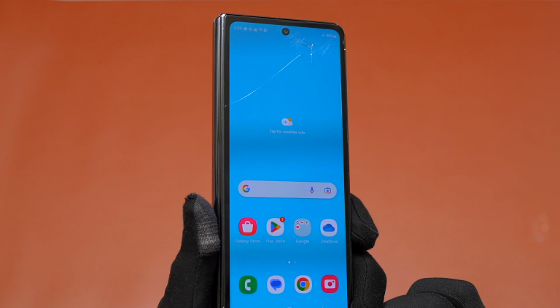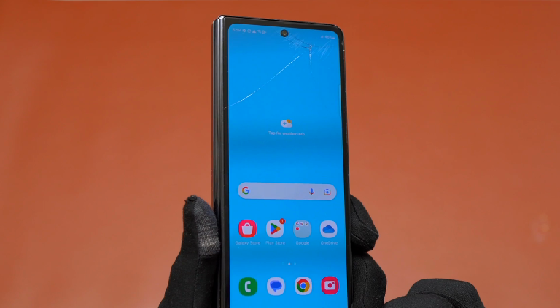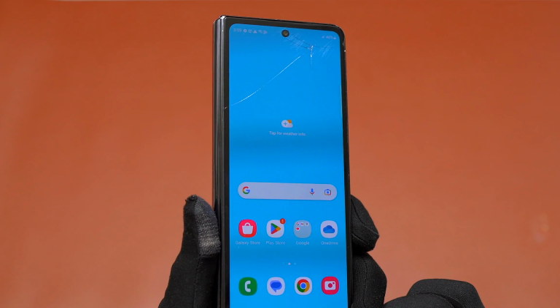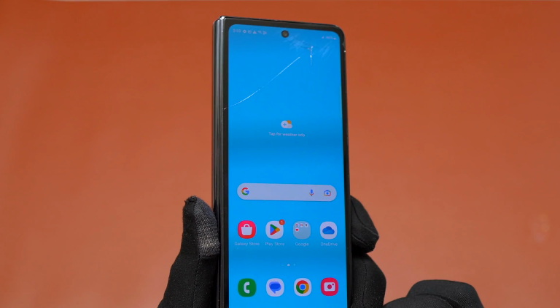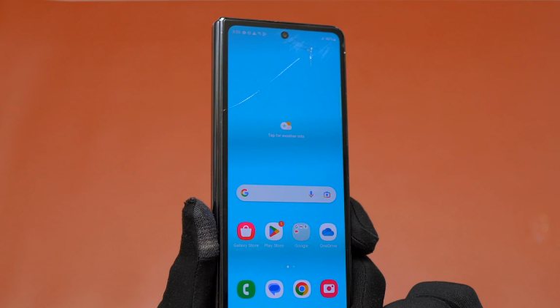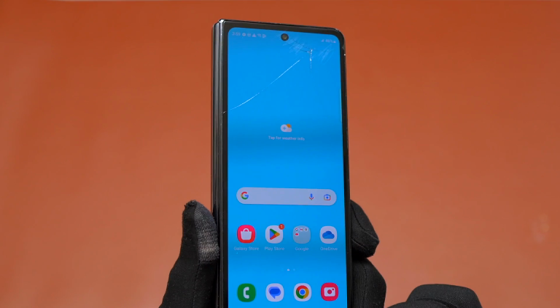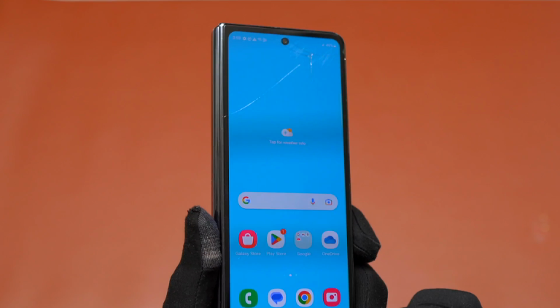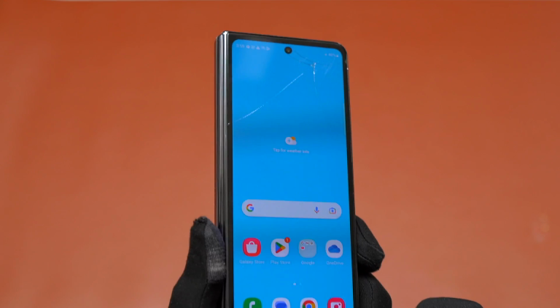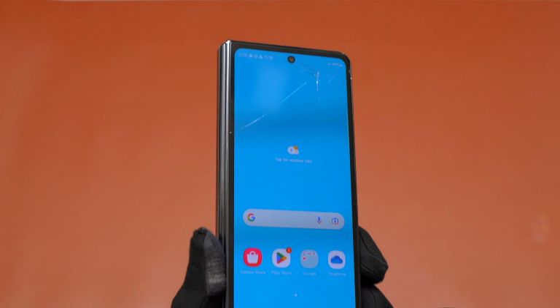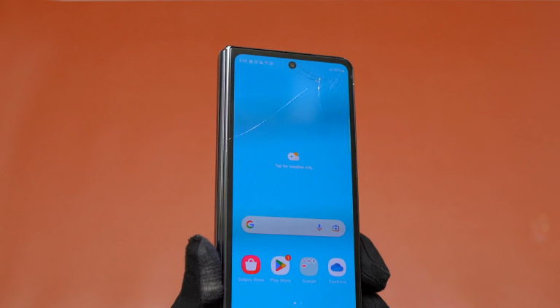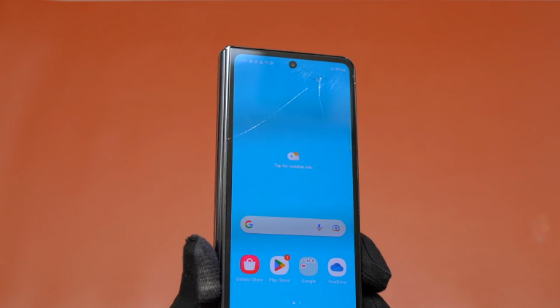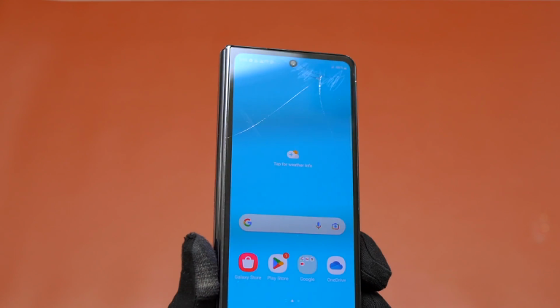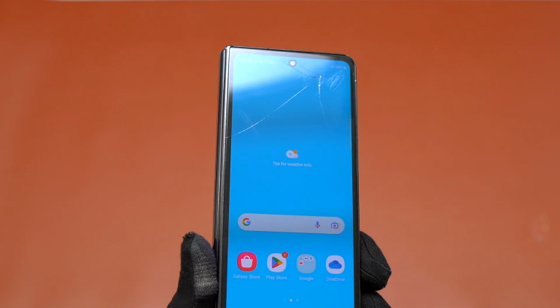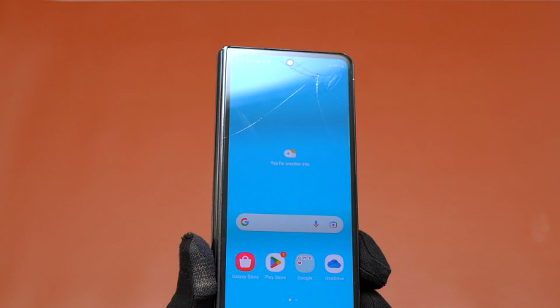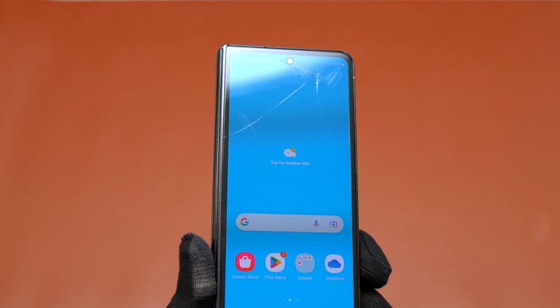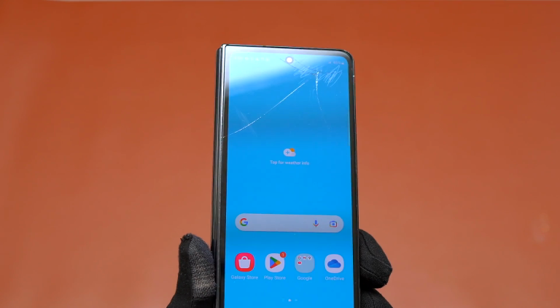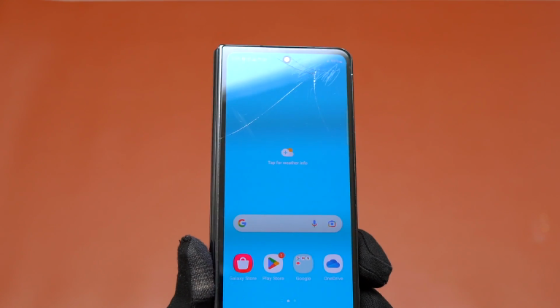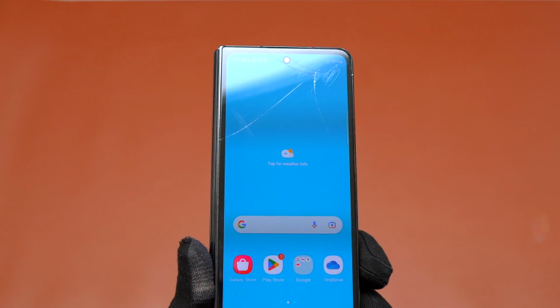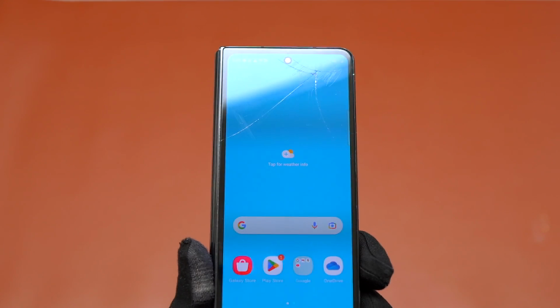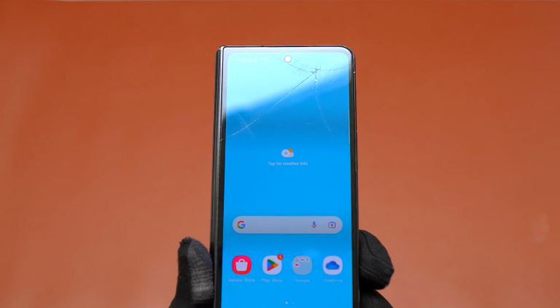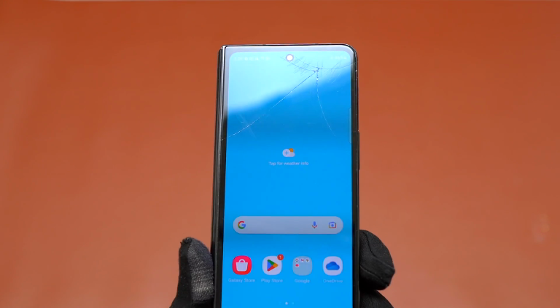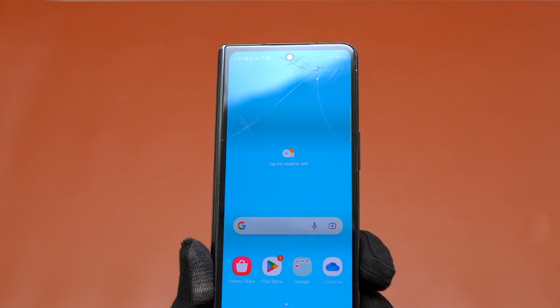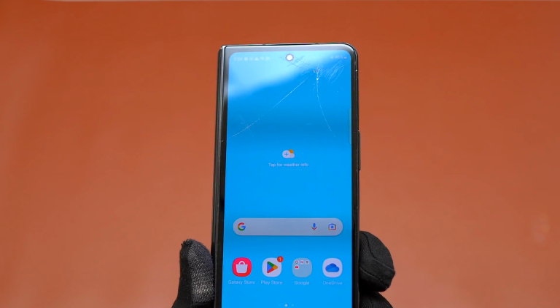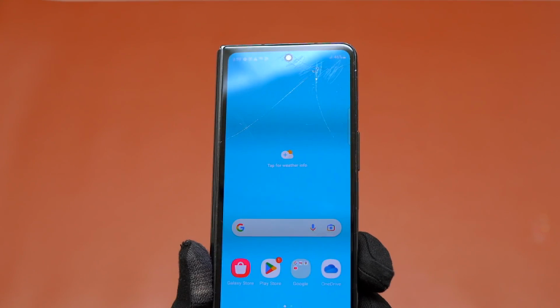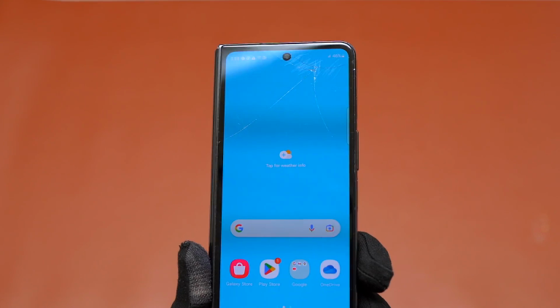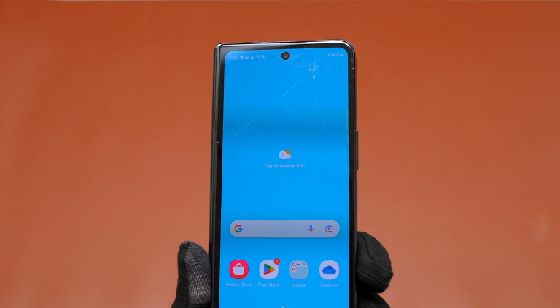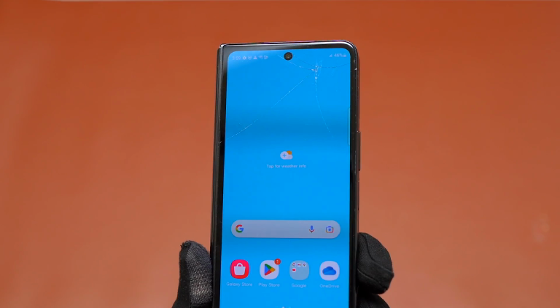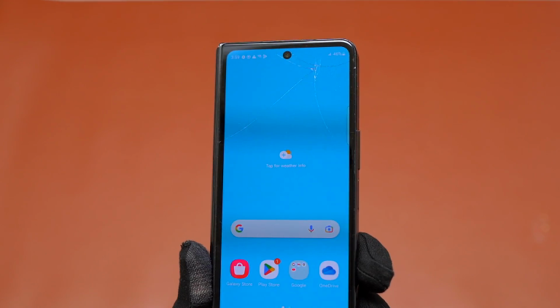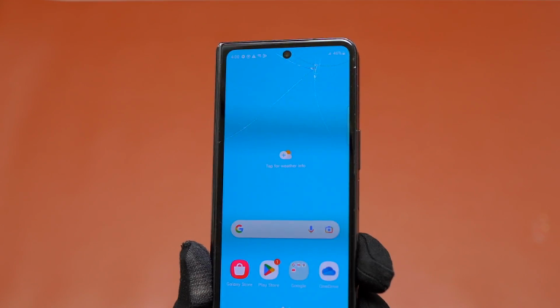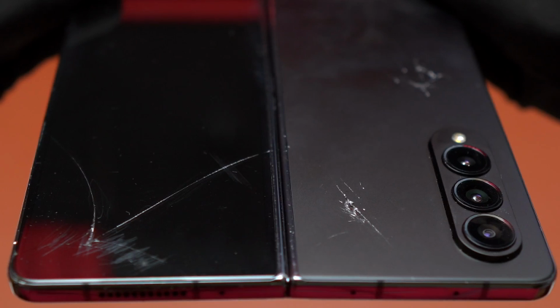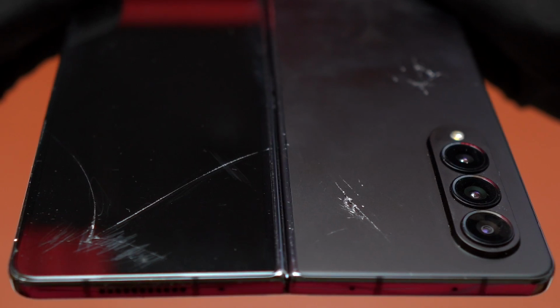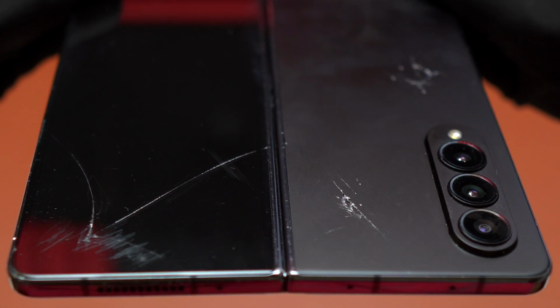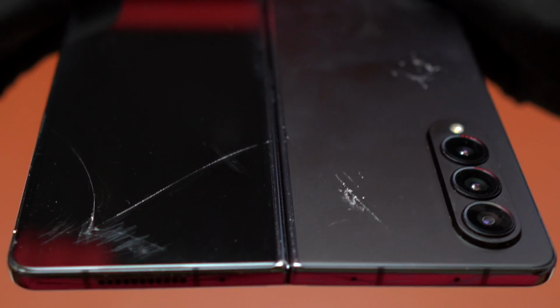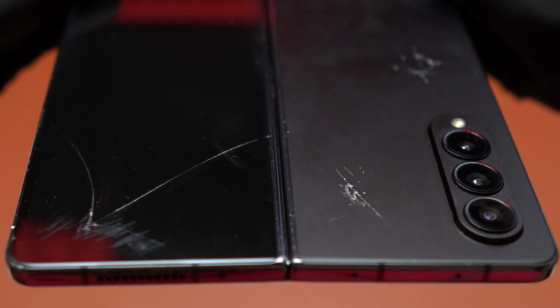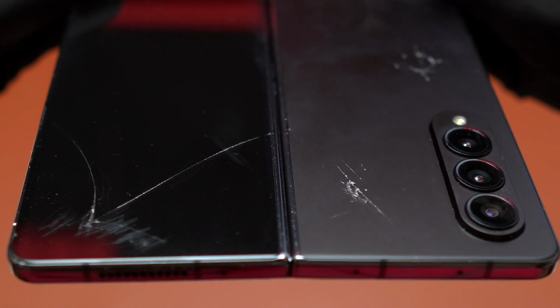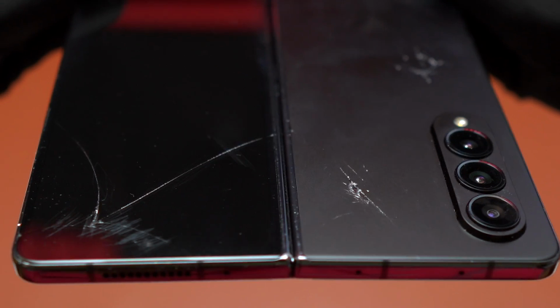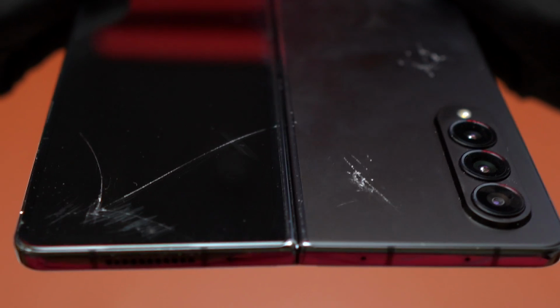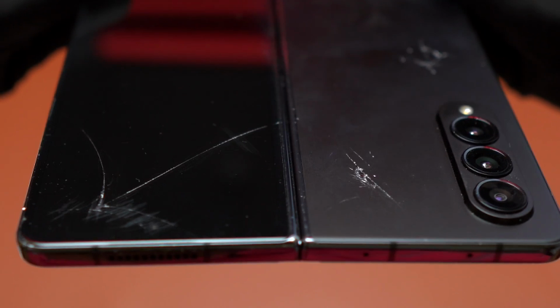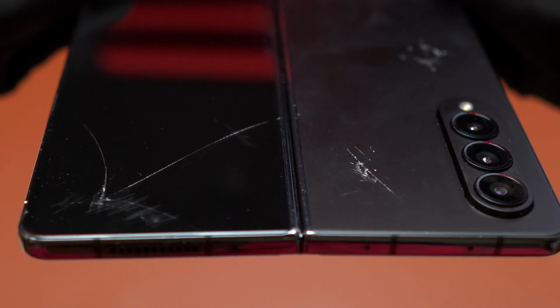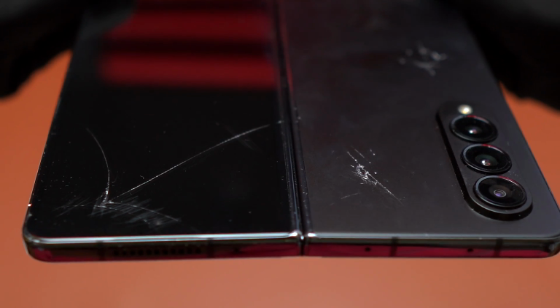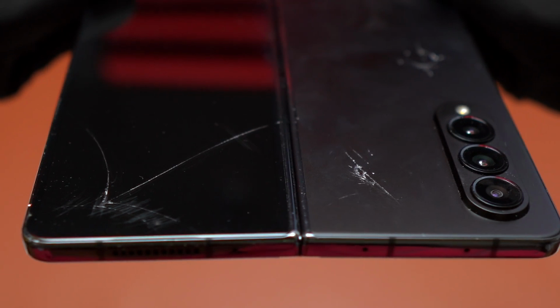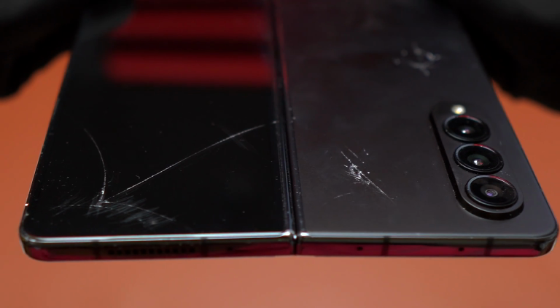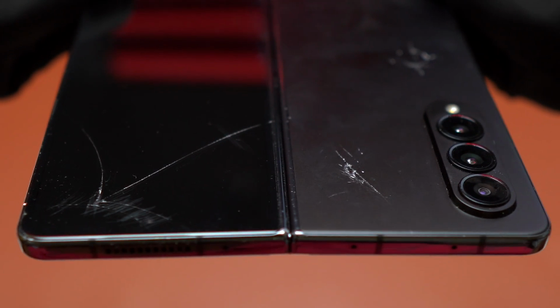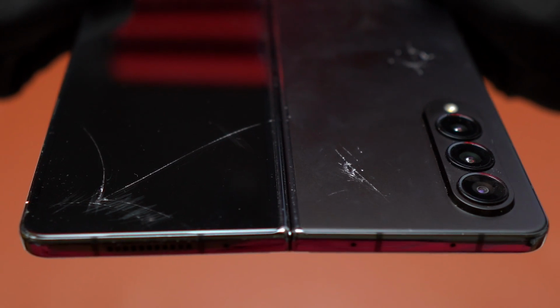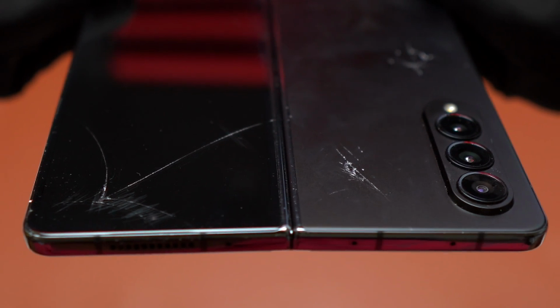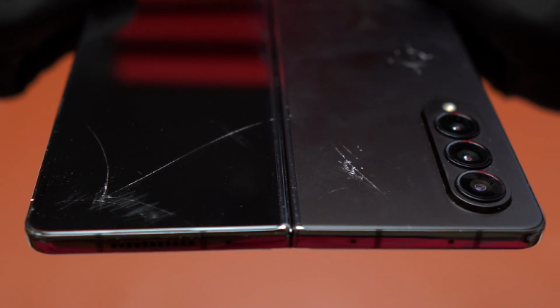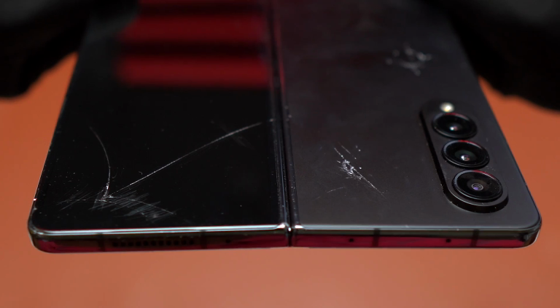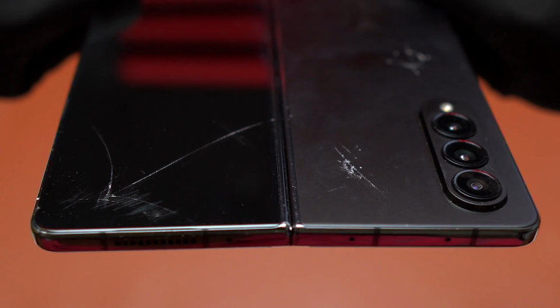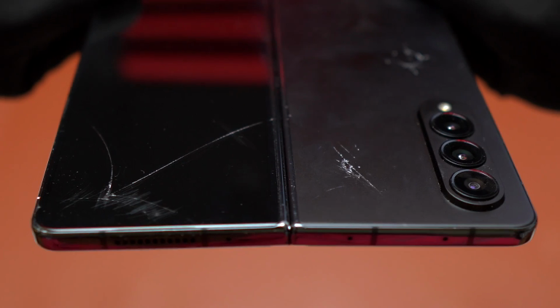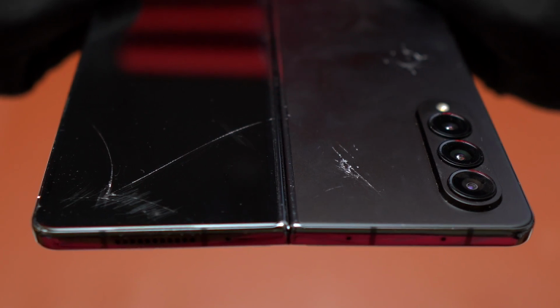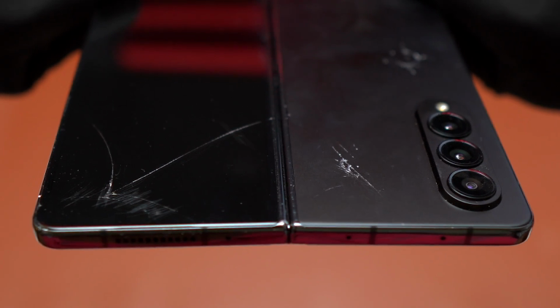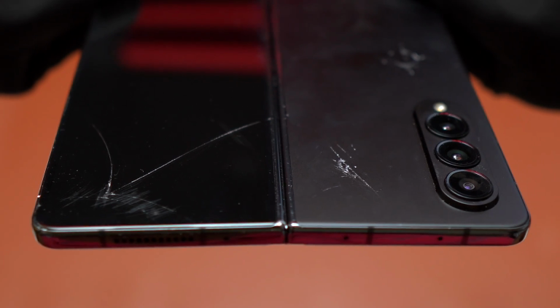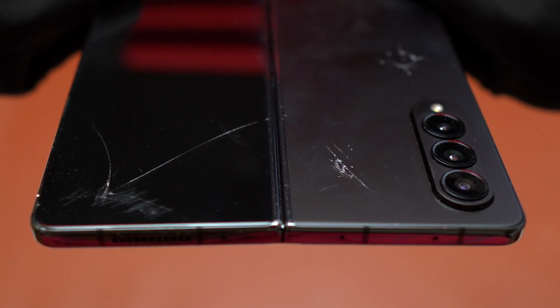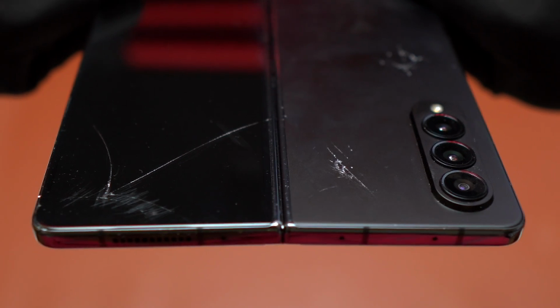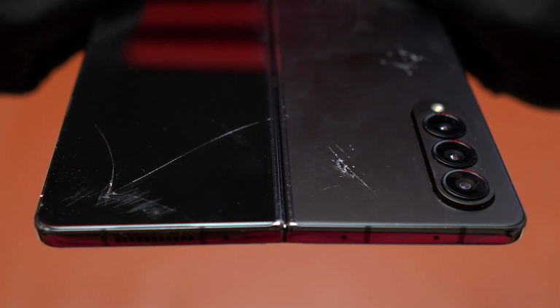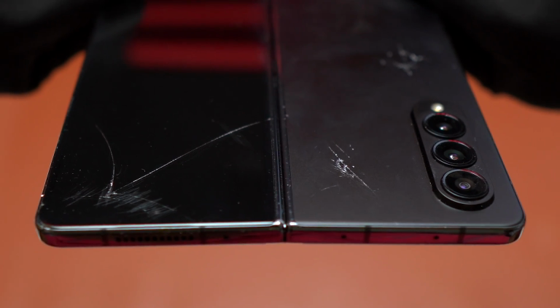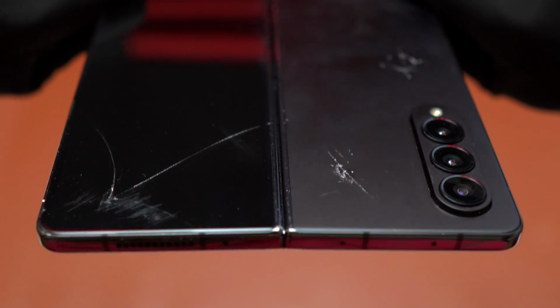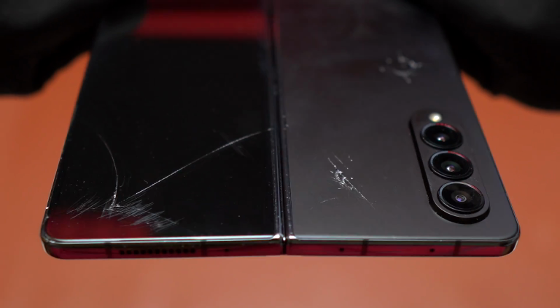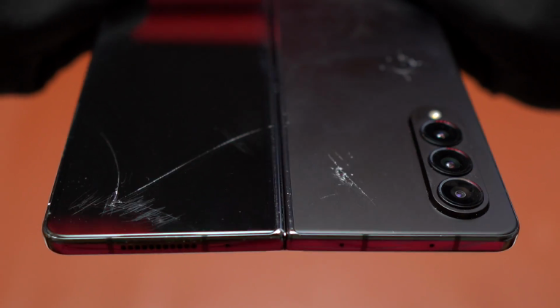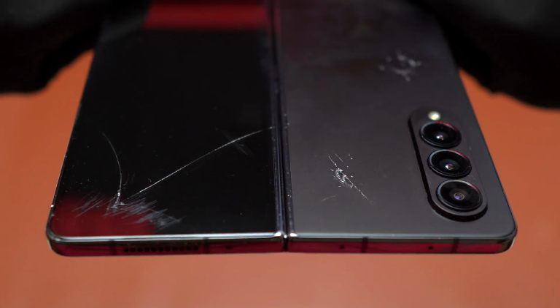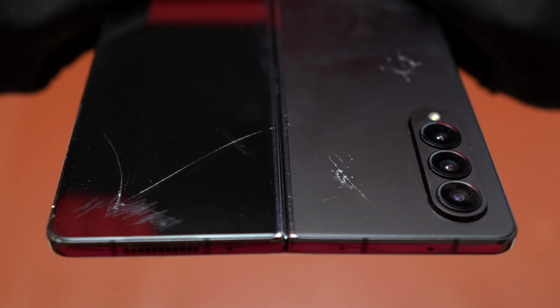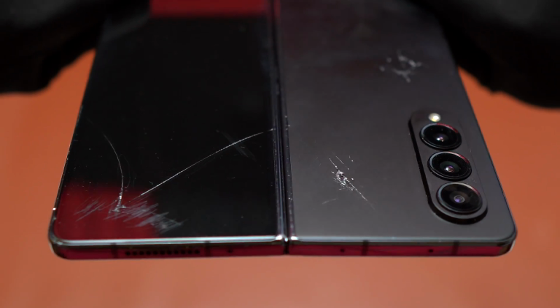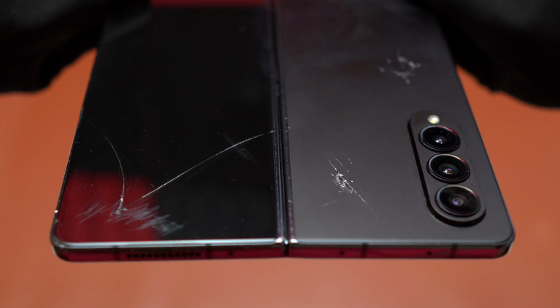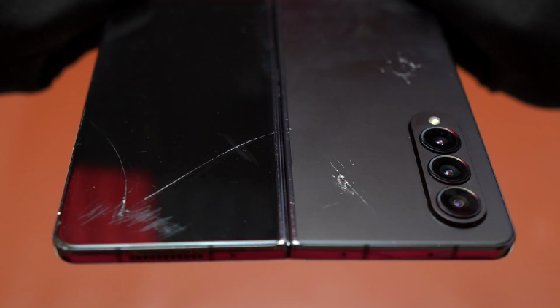Here is the Samsung Galaxy Z Fold 4. I'm going to do the screen replacement, but it is going to be only on the outer screen.